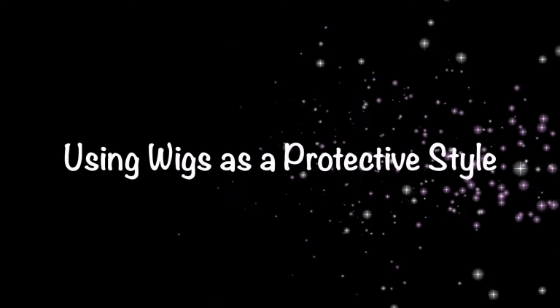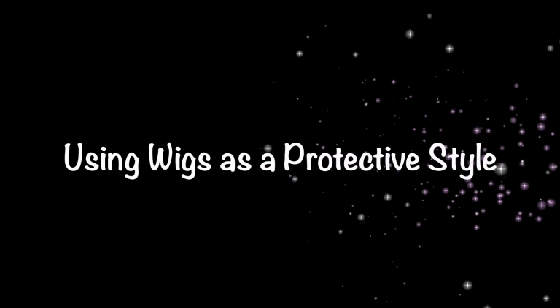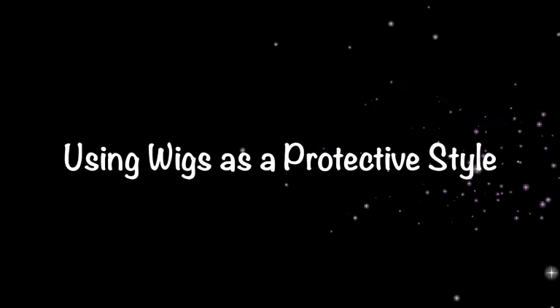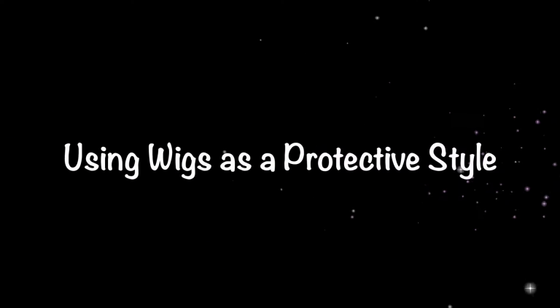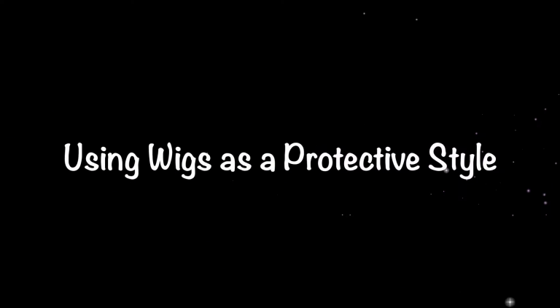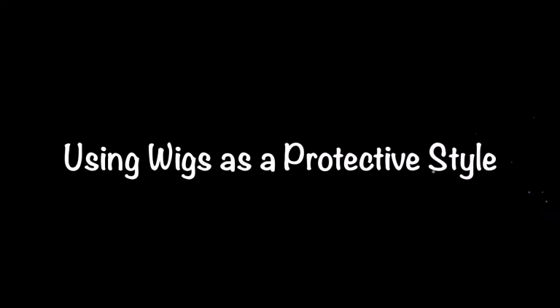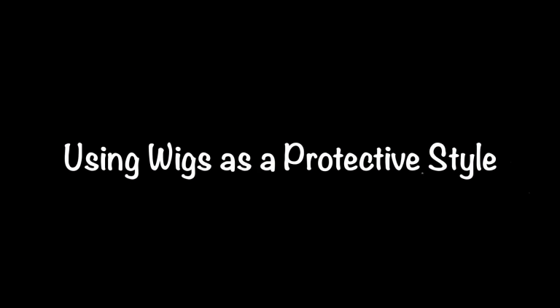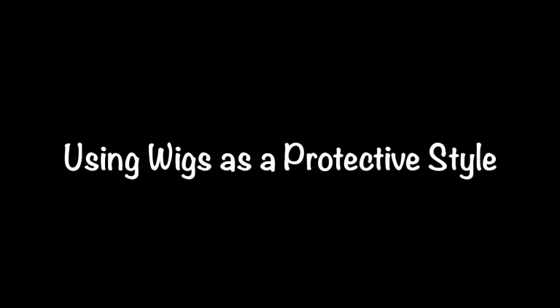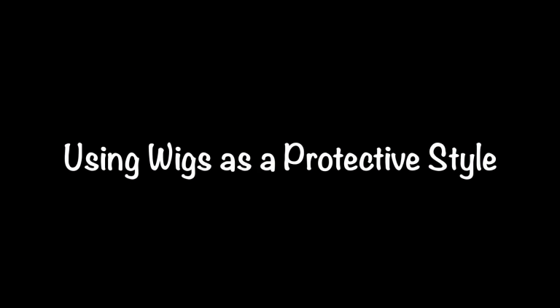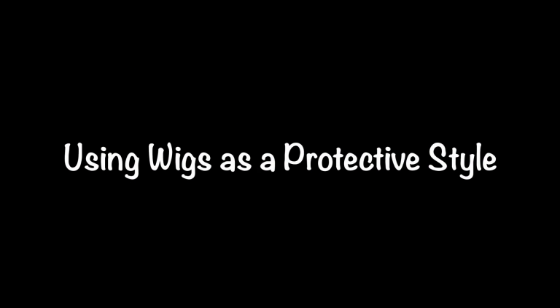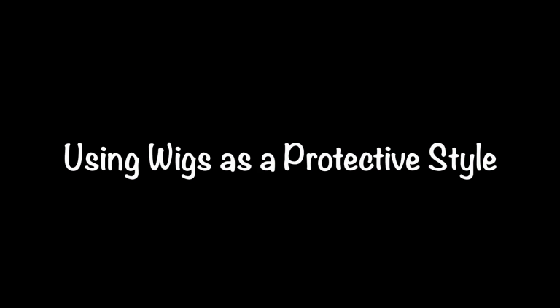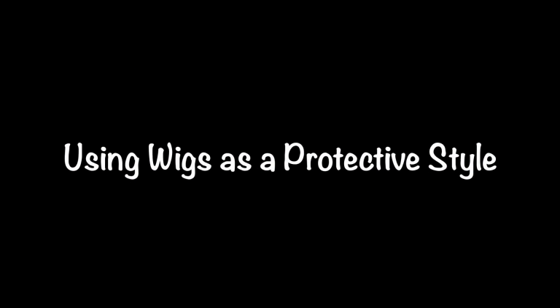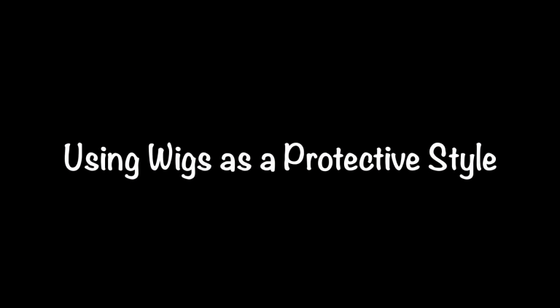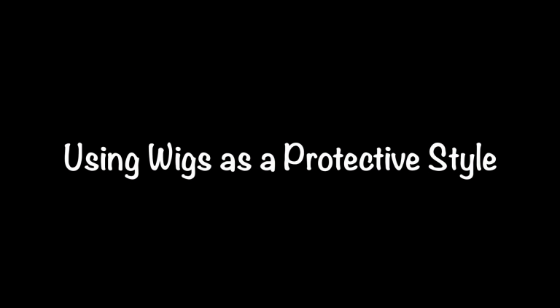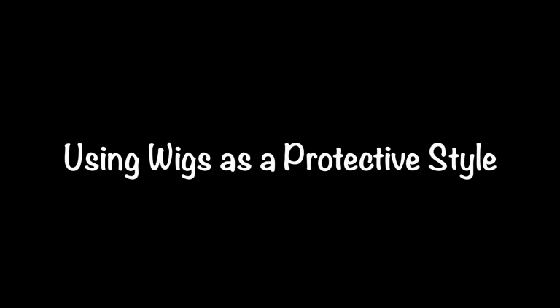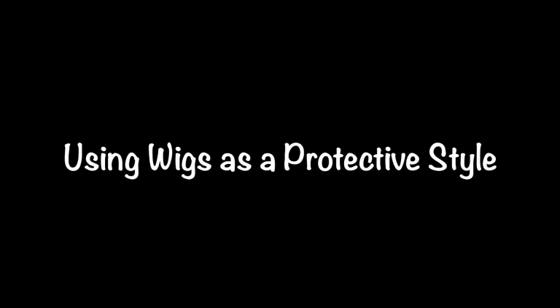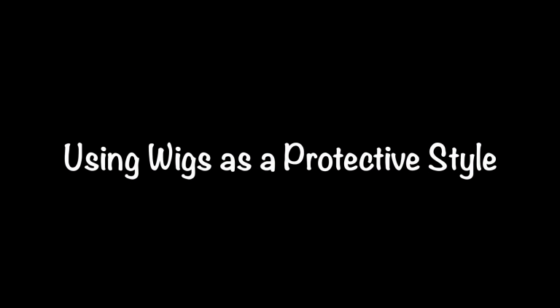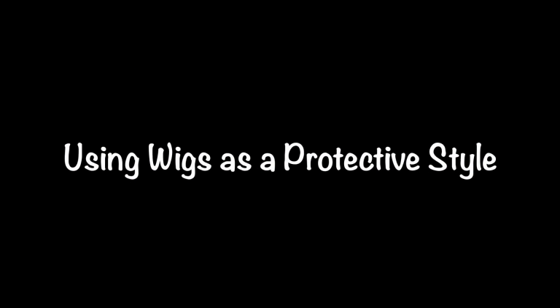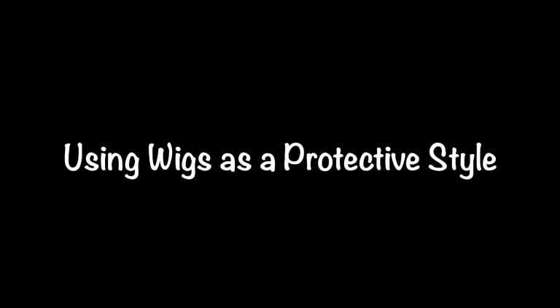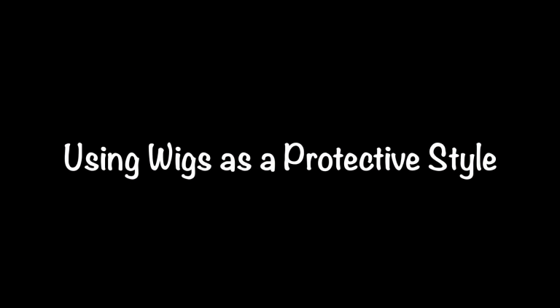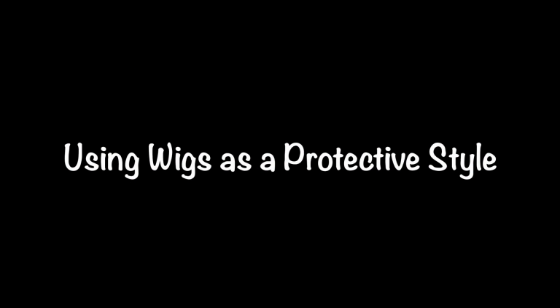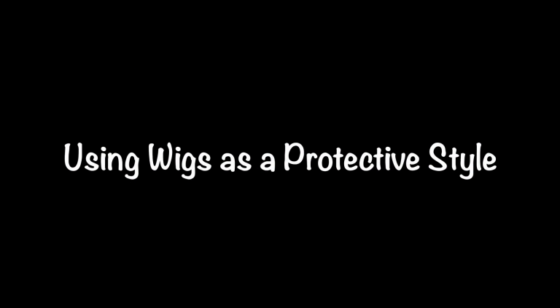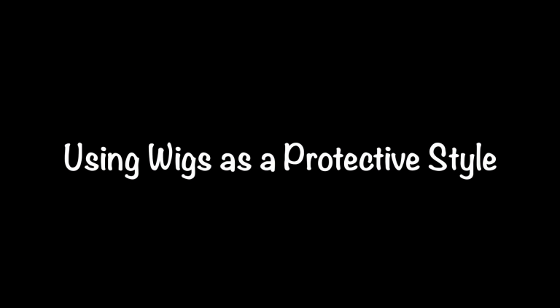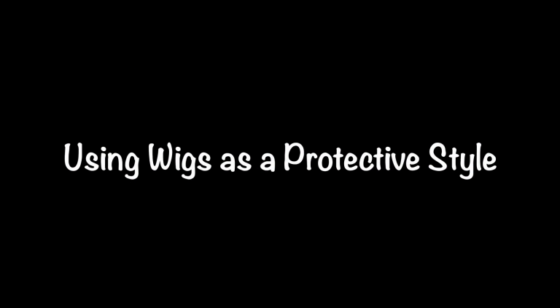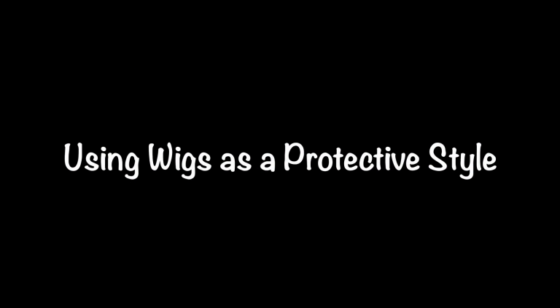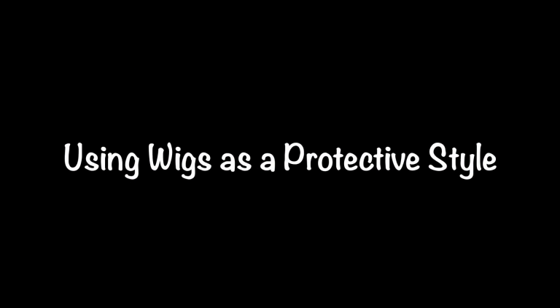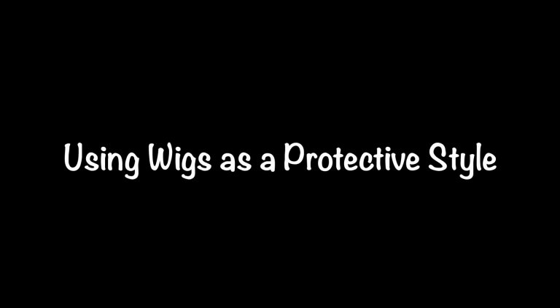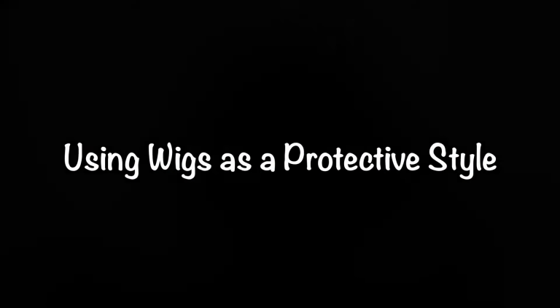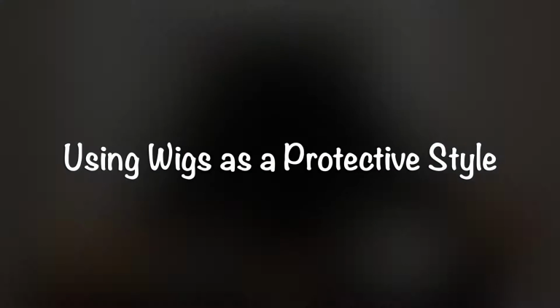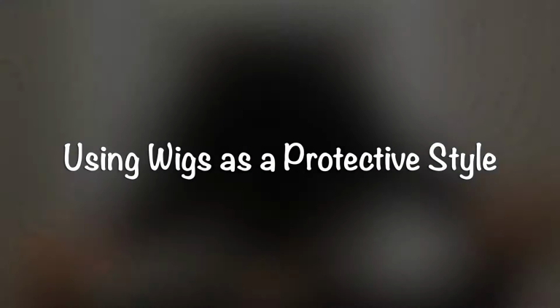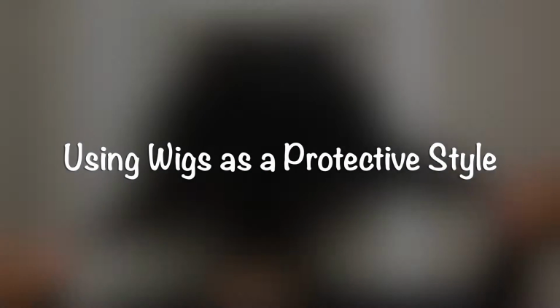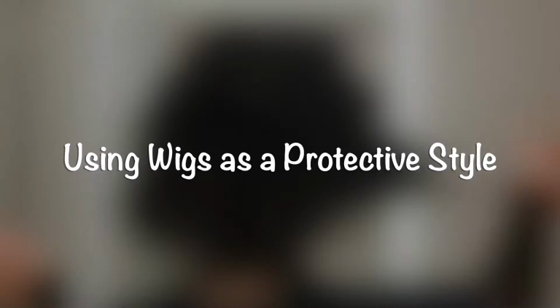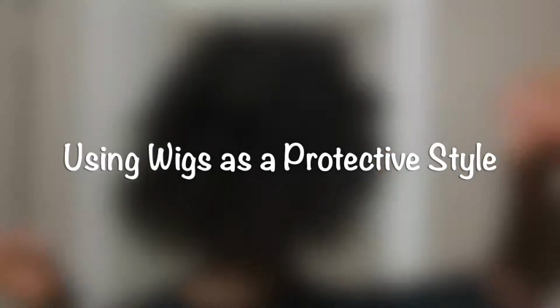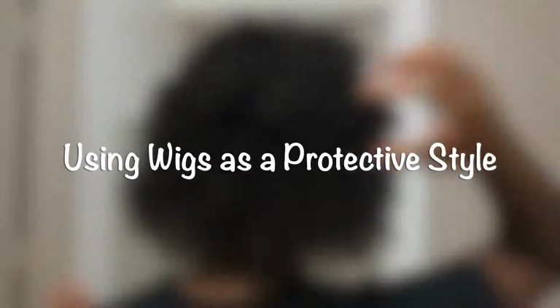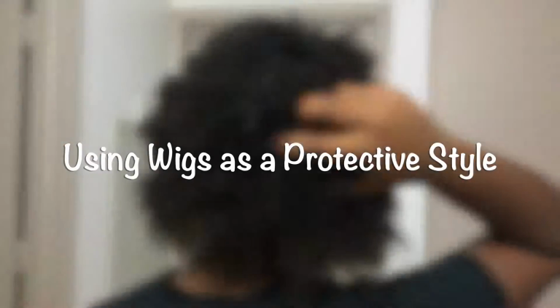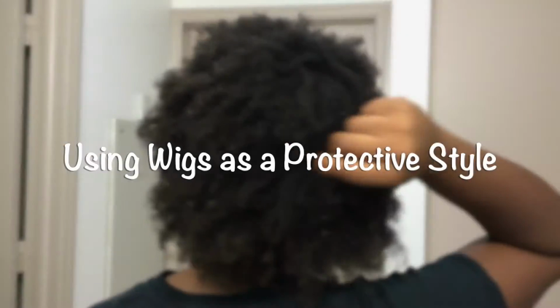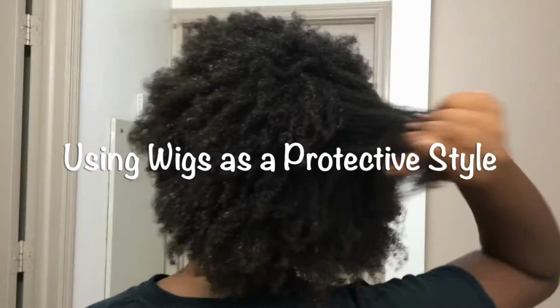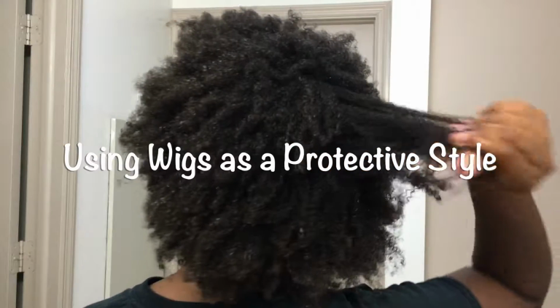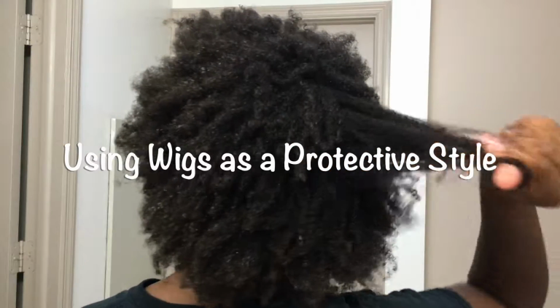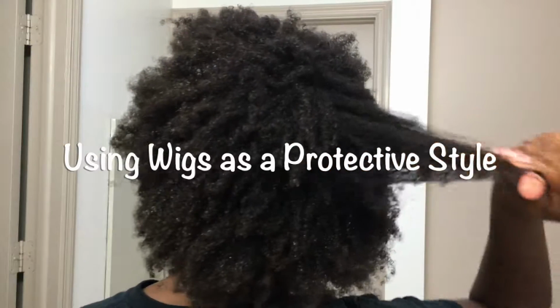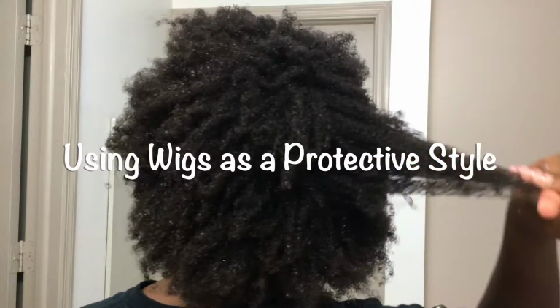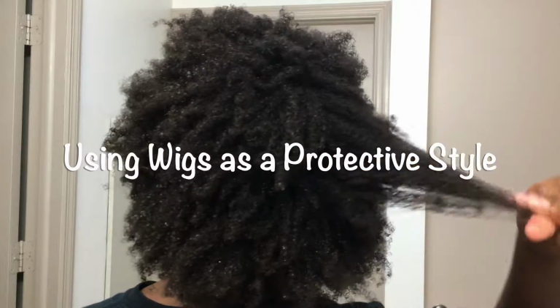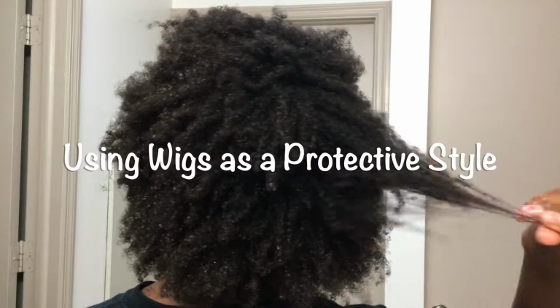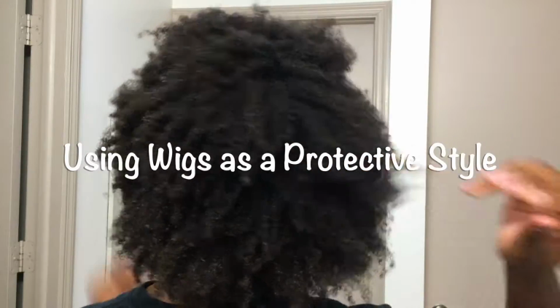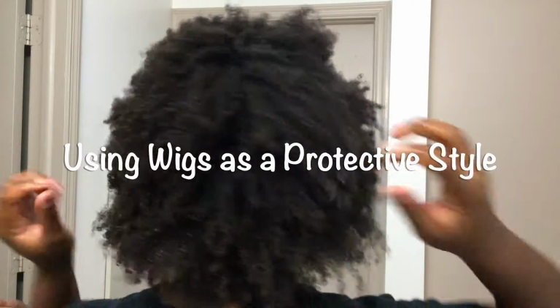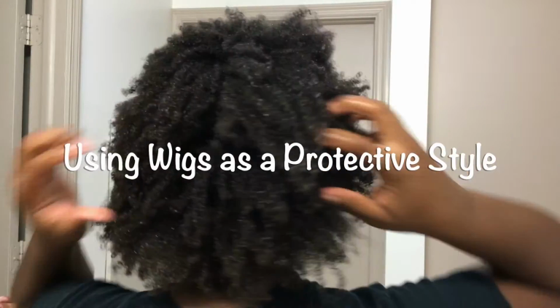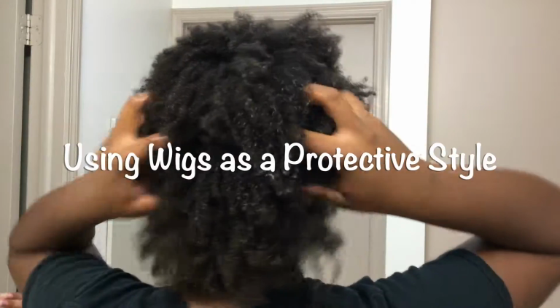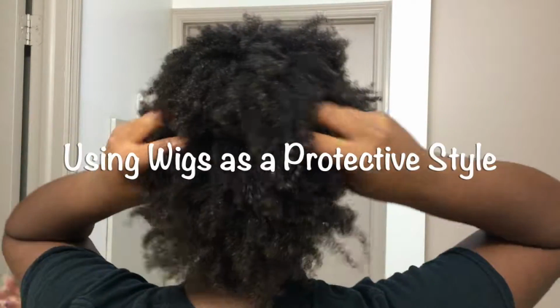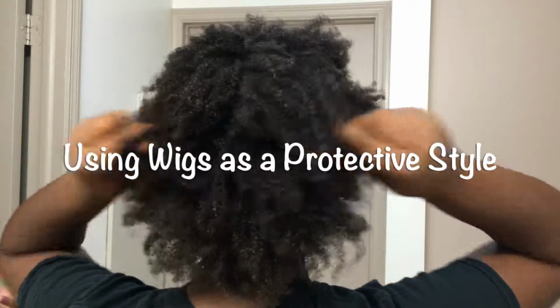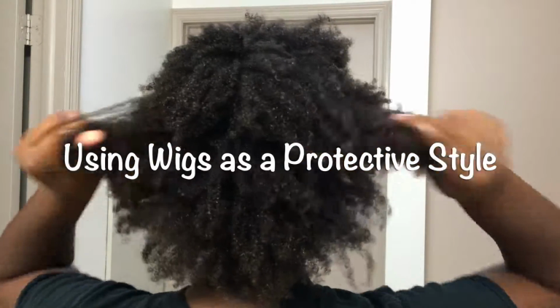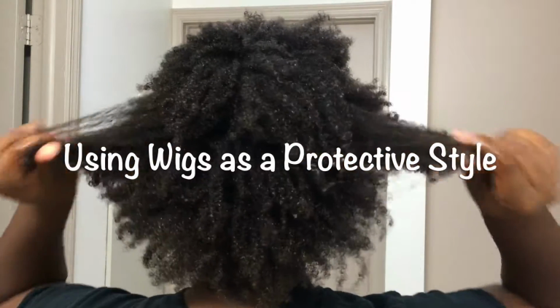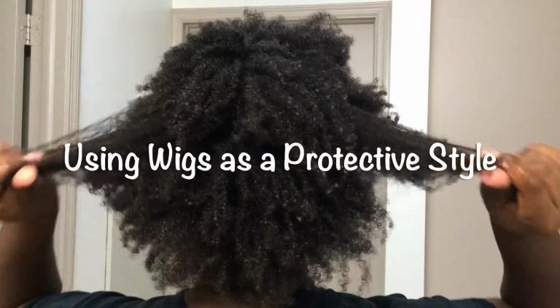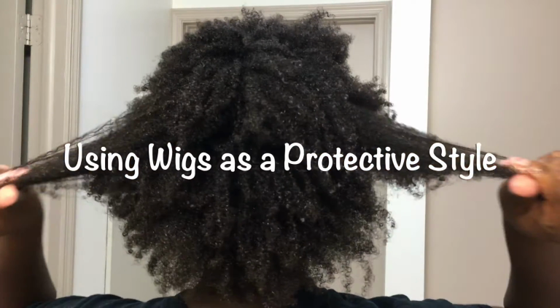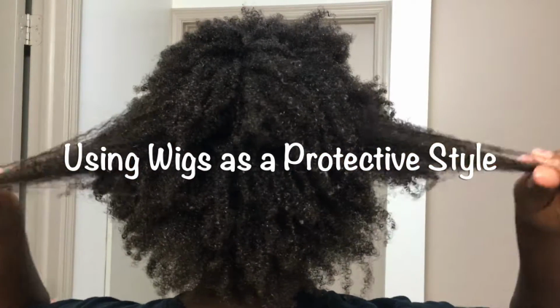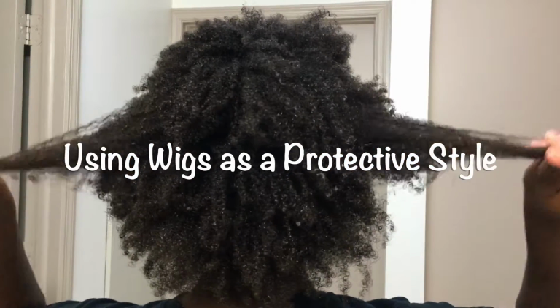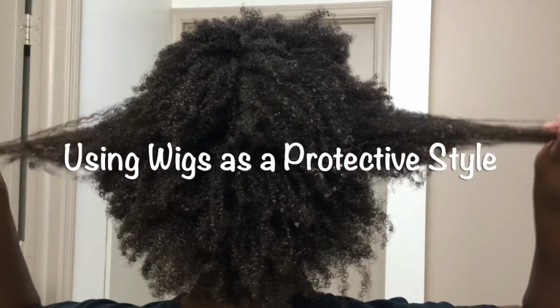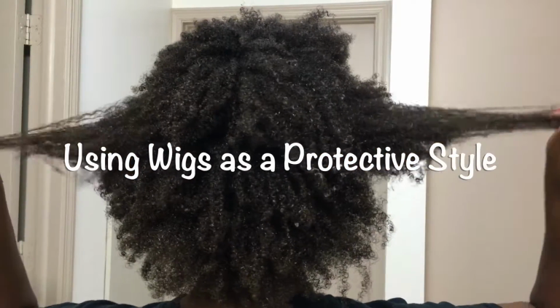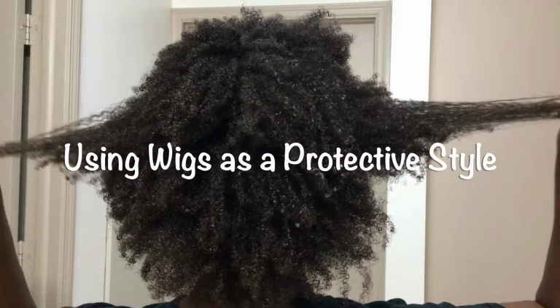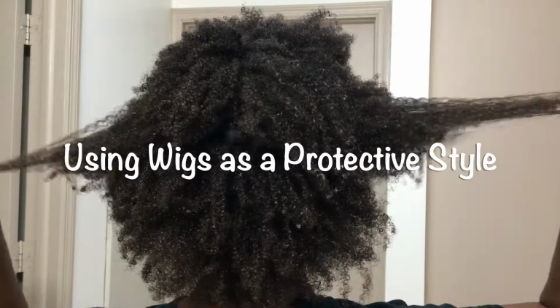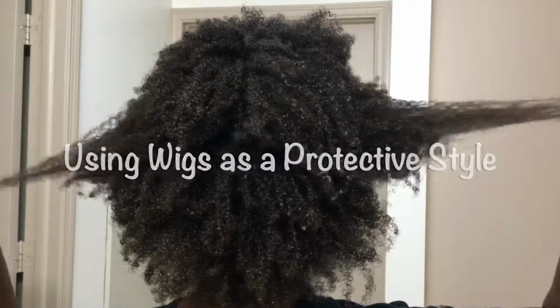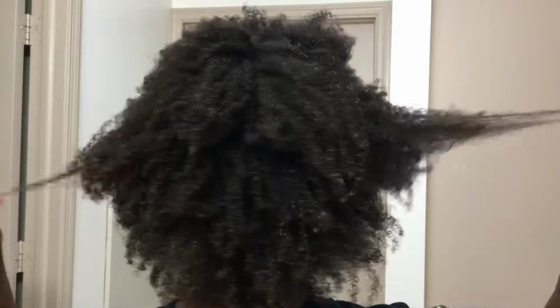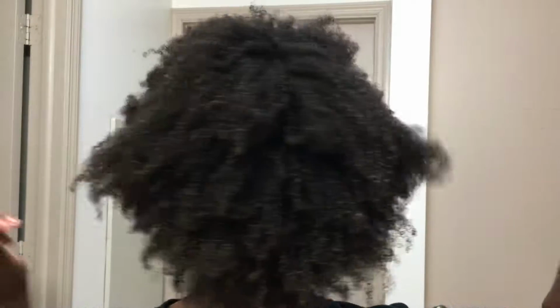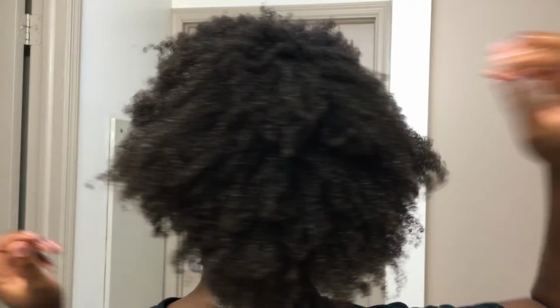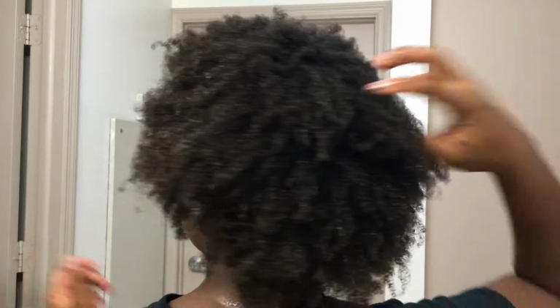Hello everyone, and thank you so much for watching. Today's video will be all about how I use wigs as a protective style.